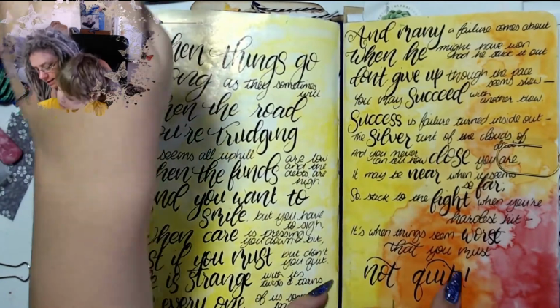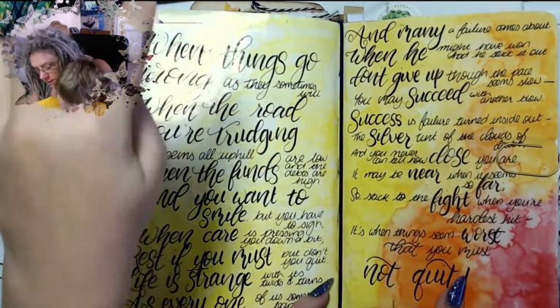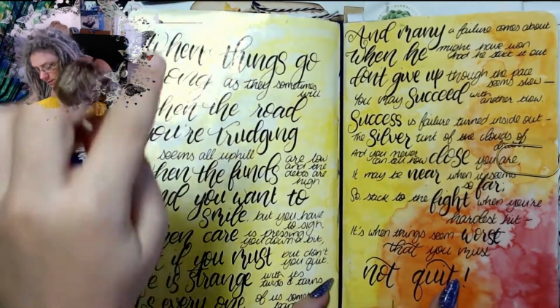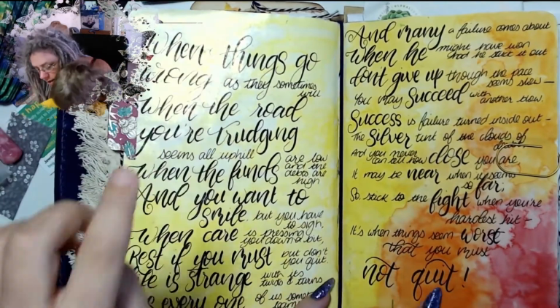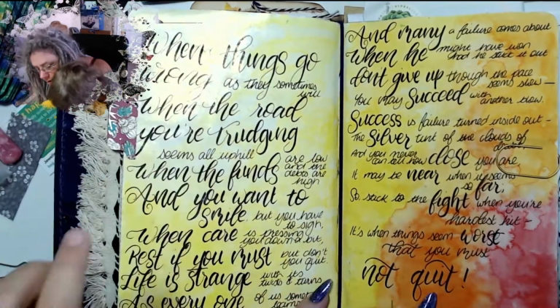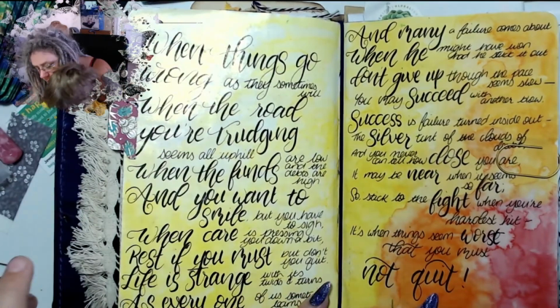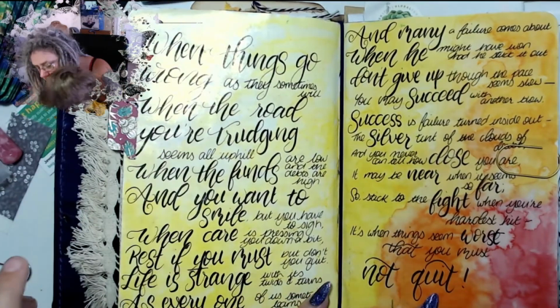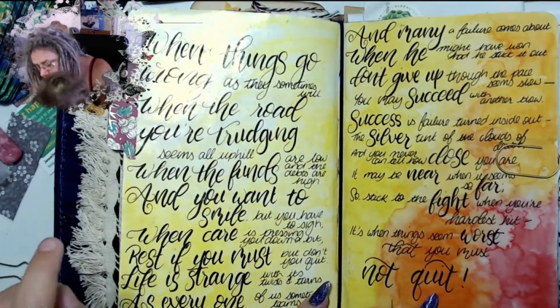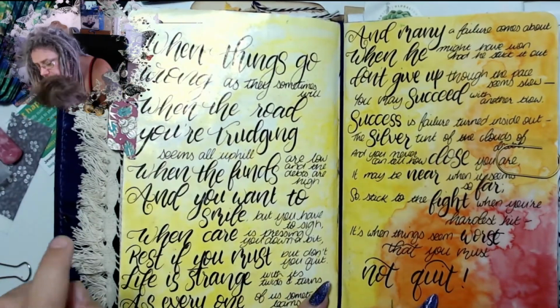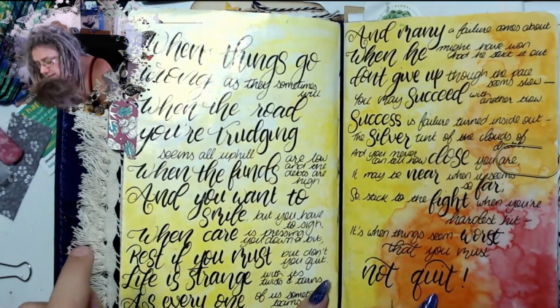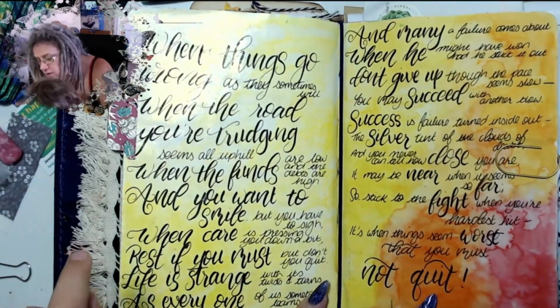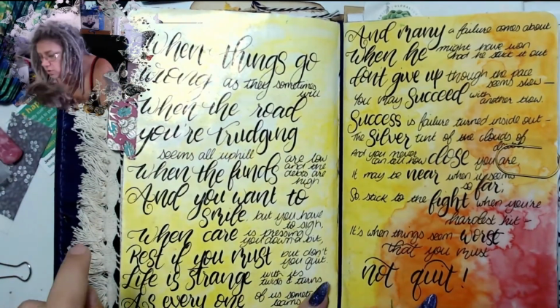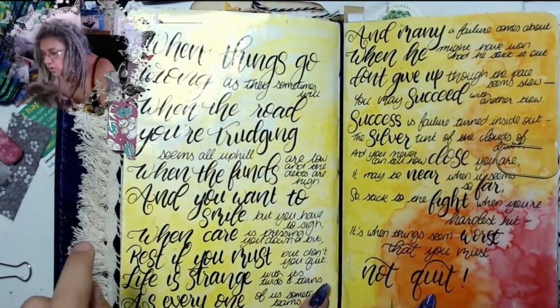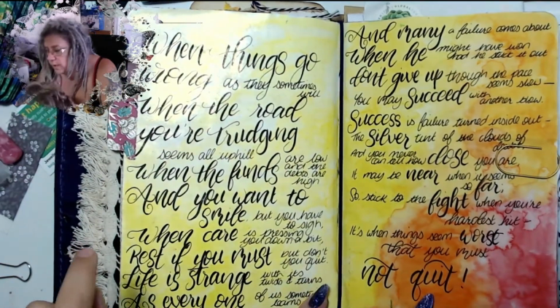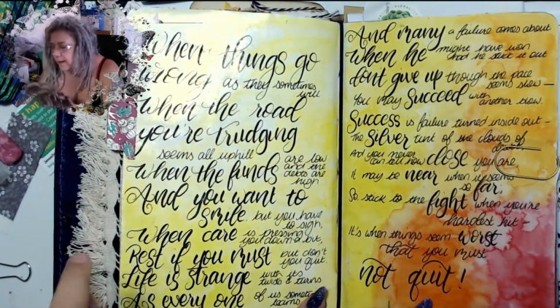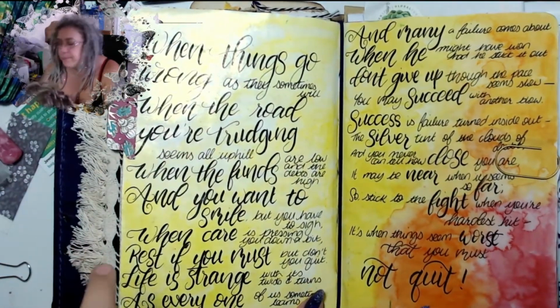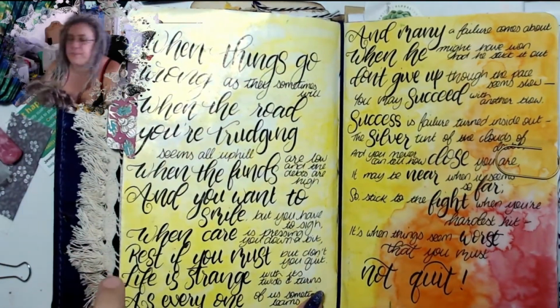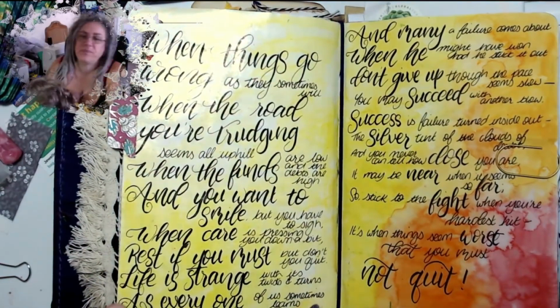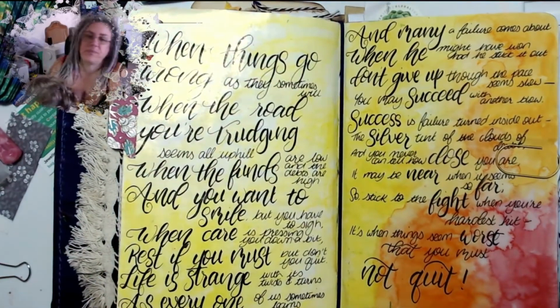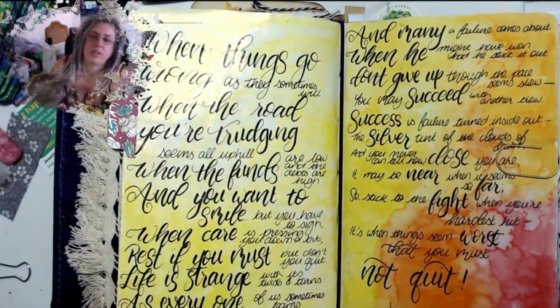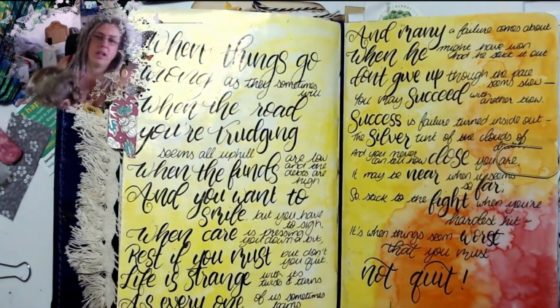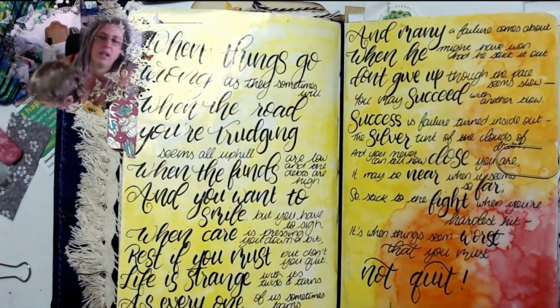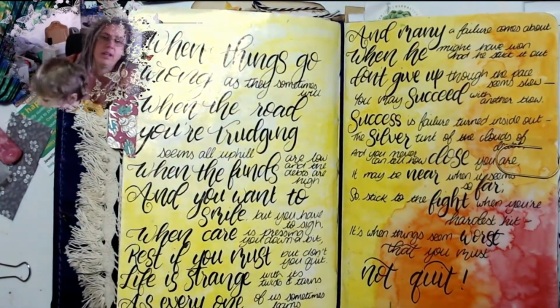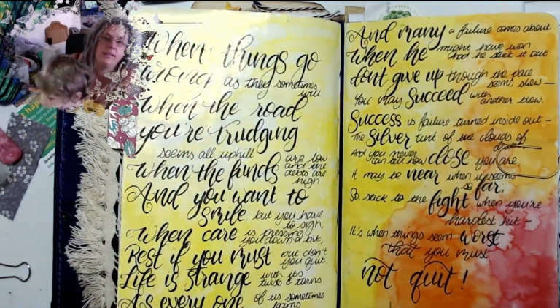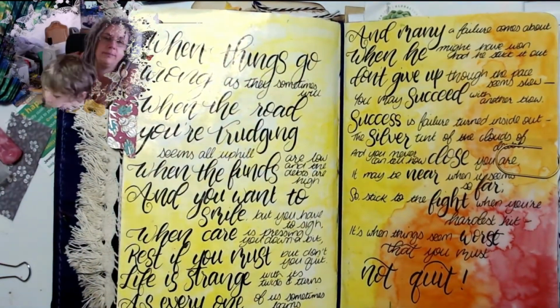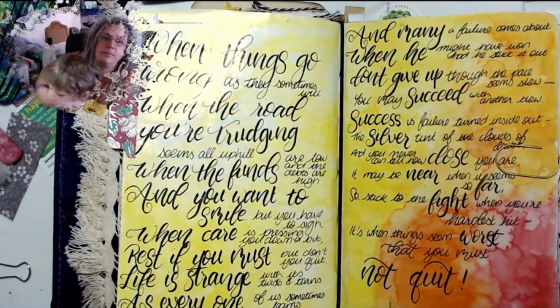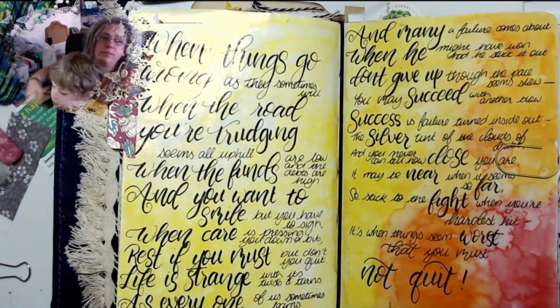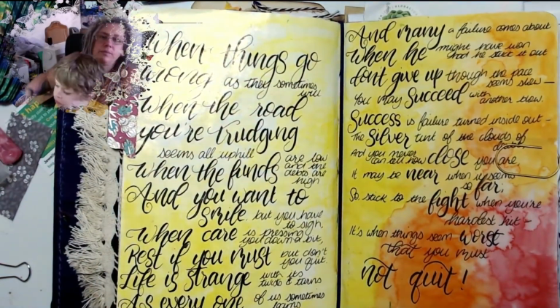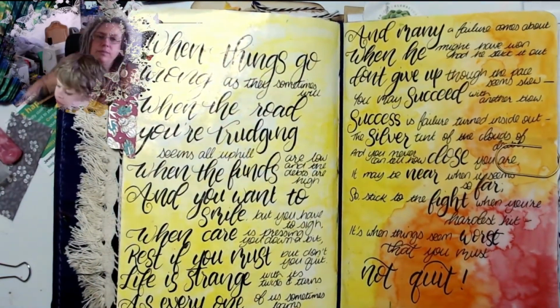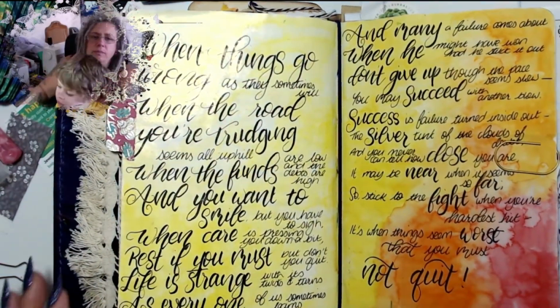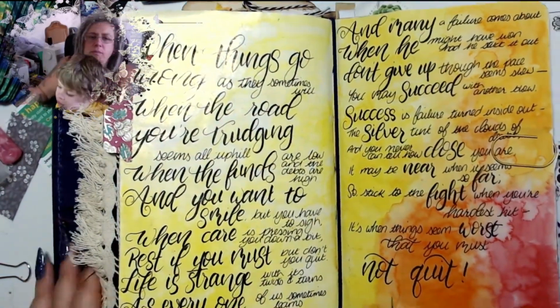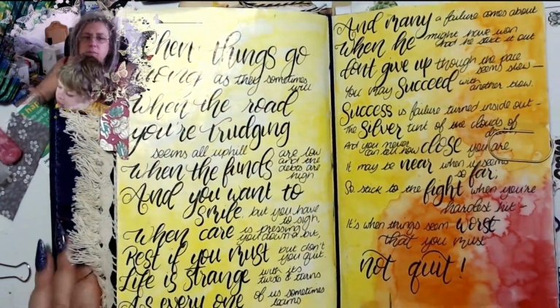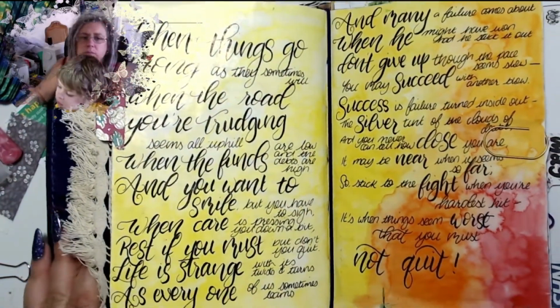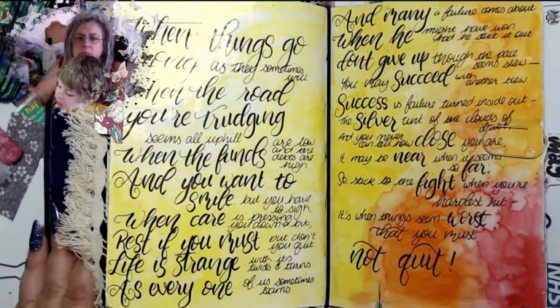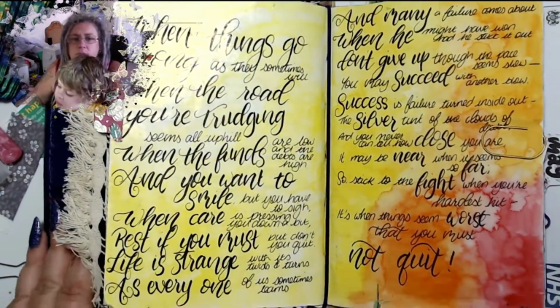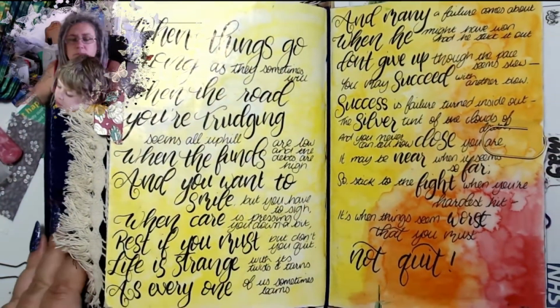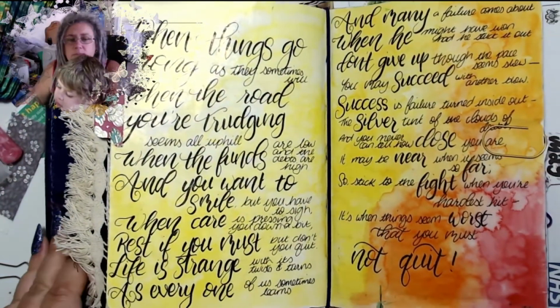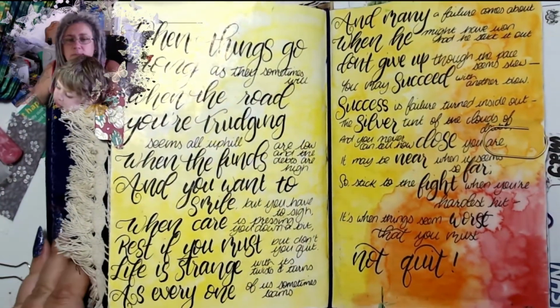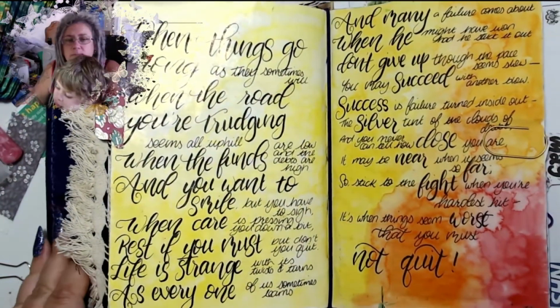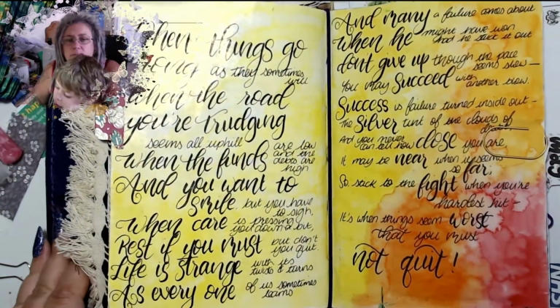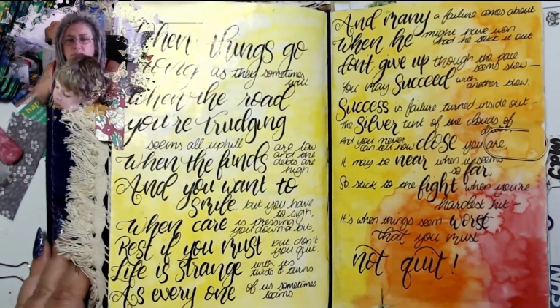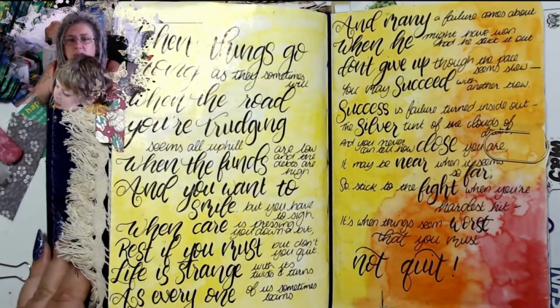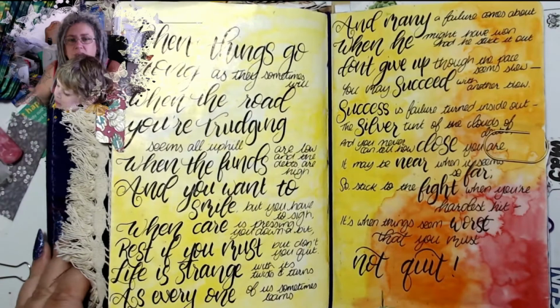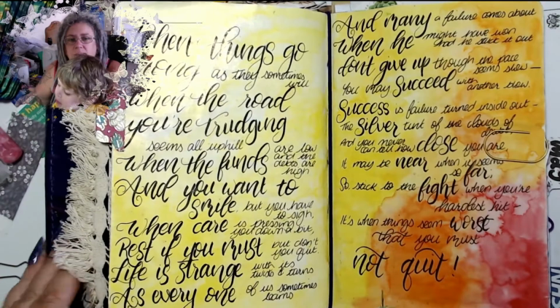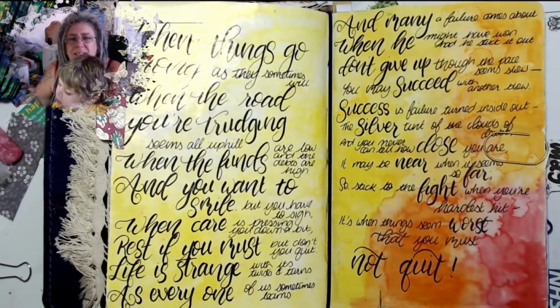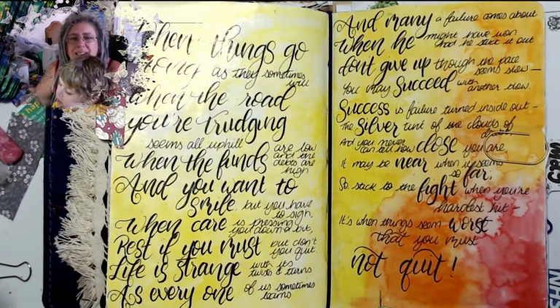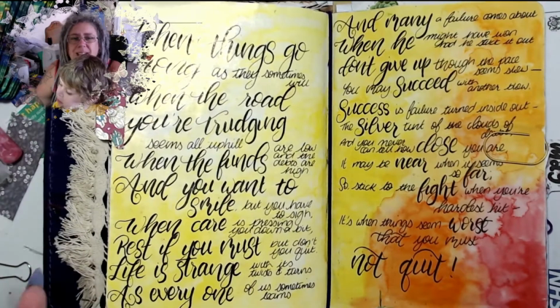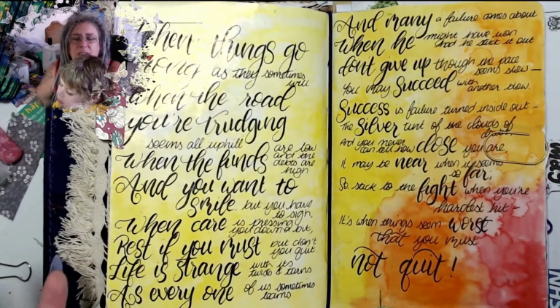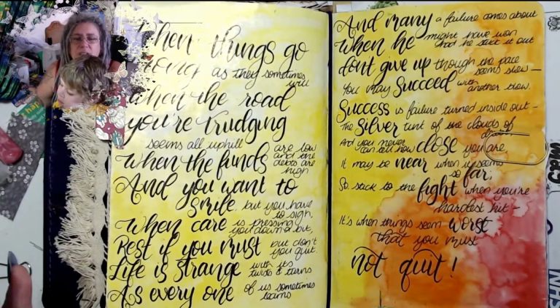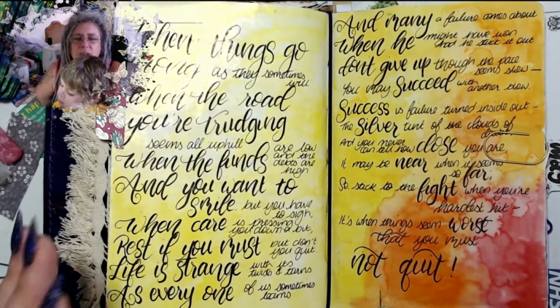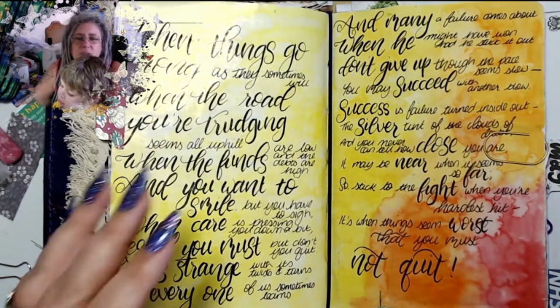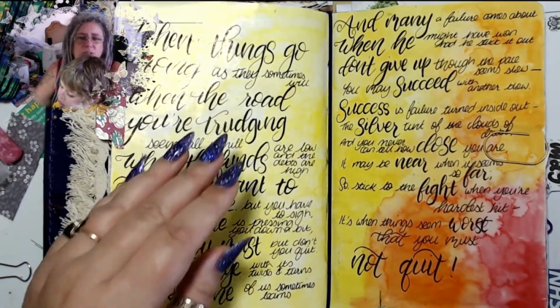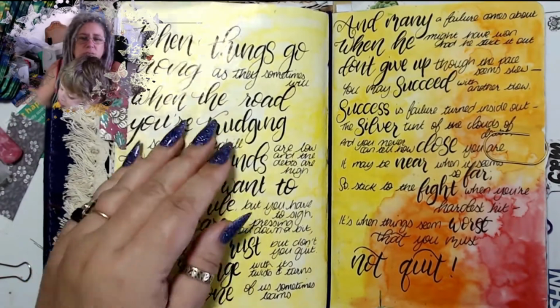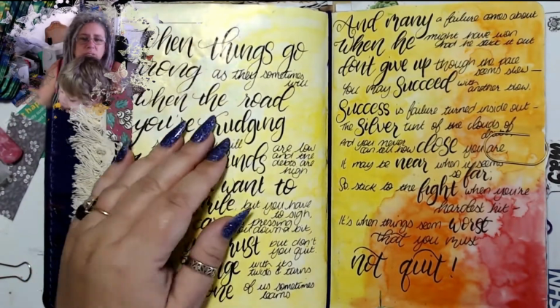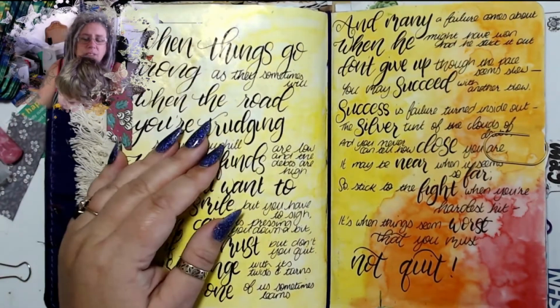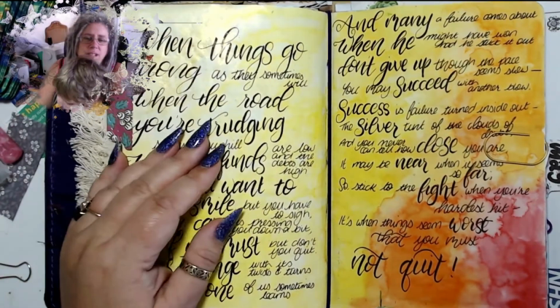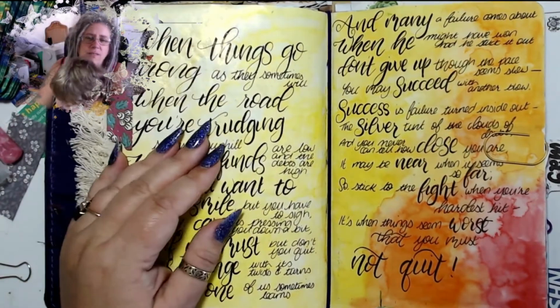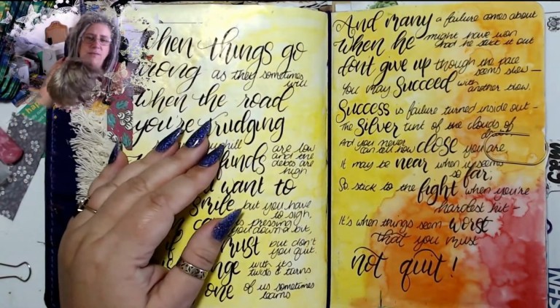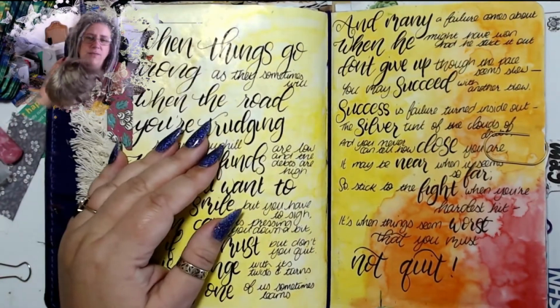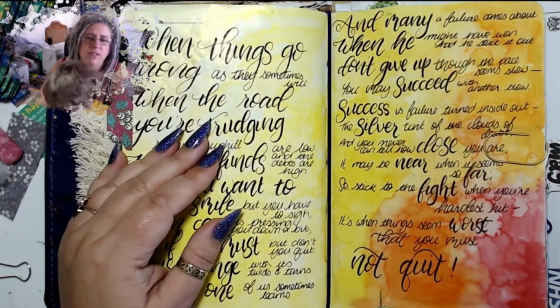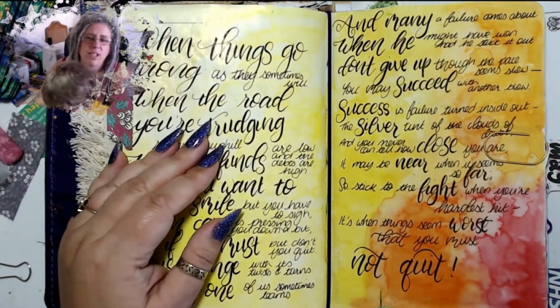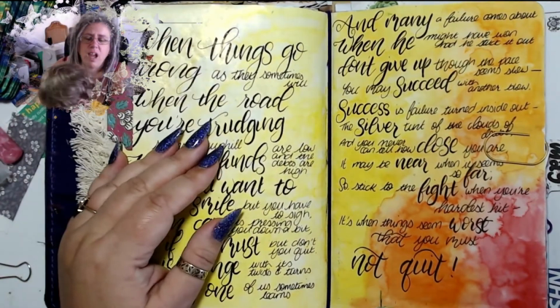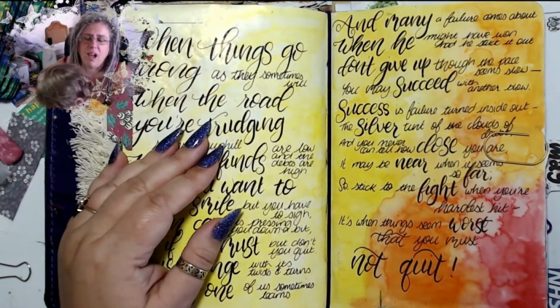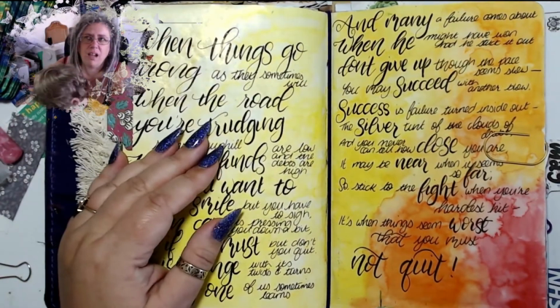'And you never can tell how close you are, maybe near when it seems so far, so stick to the fight when you're hardest hit — it's when things seem worst that you must not quit.' I wanted to have a go at doing various different fonts; I love it when I see that online.